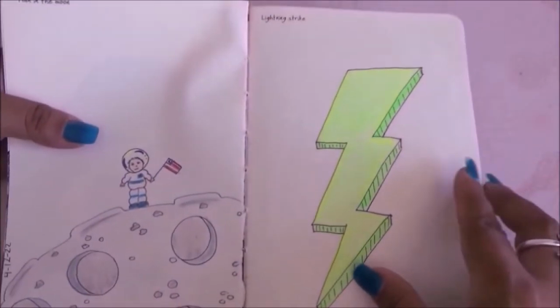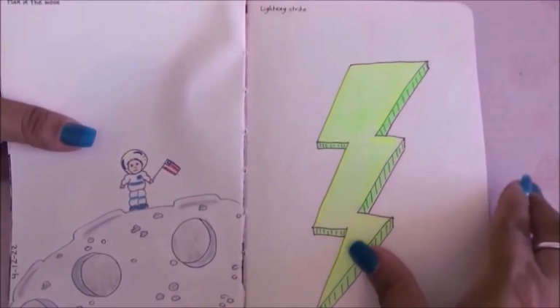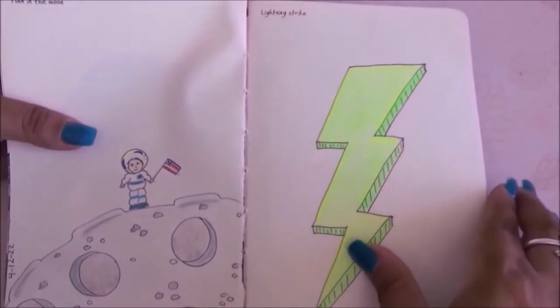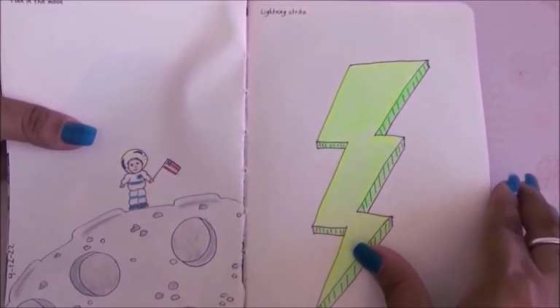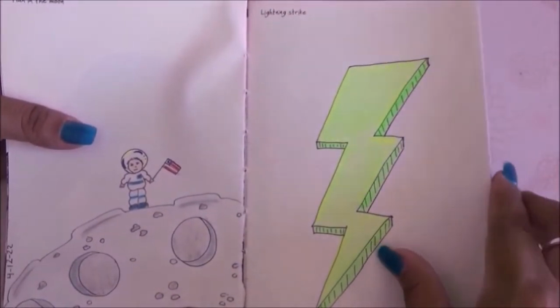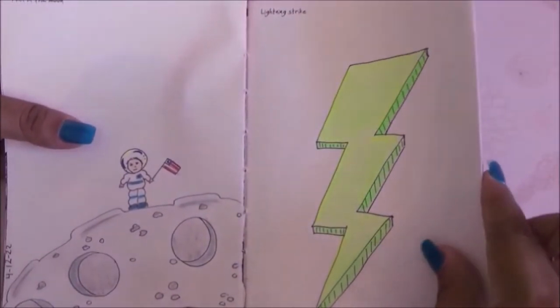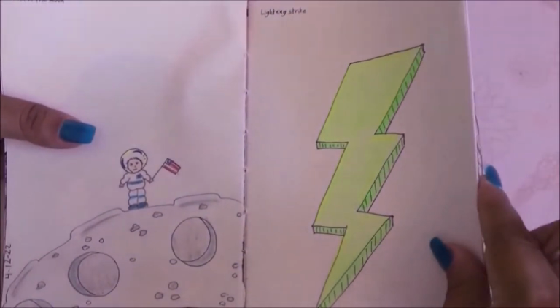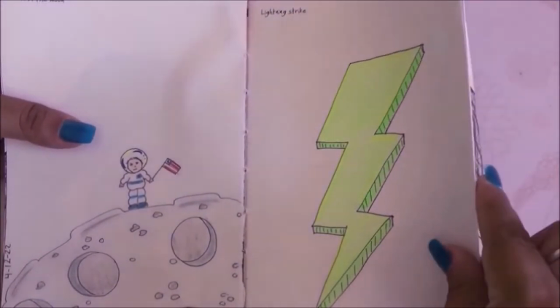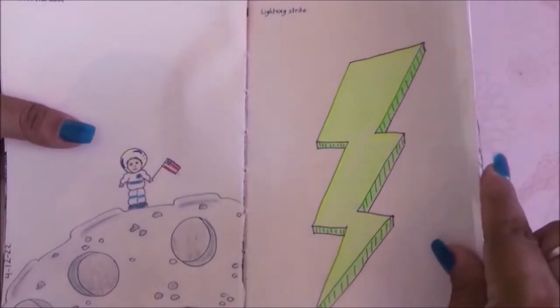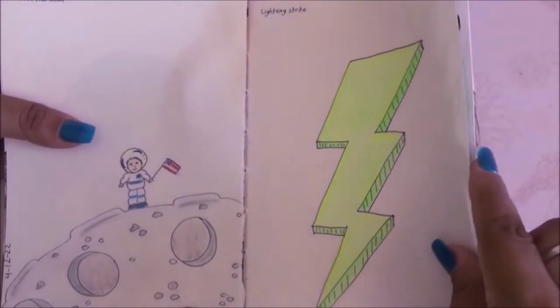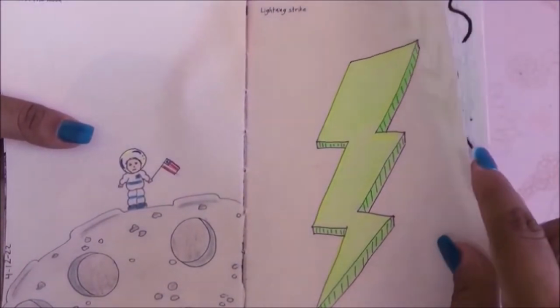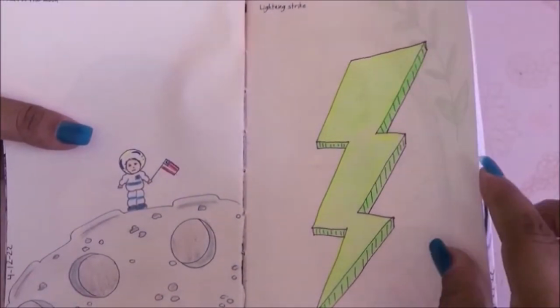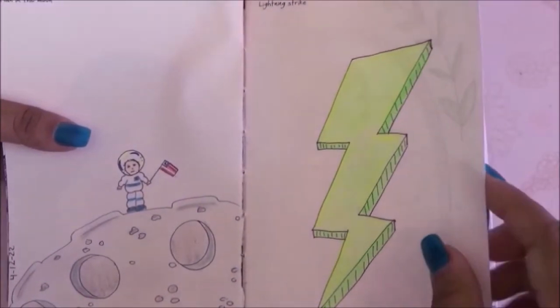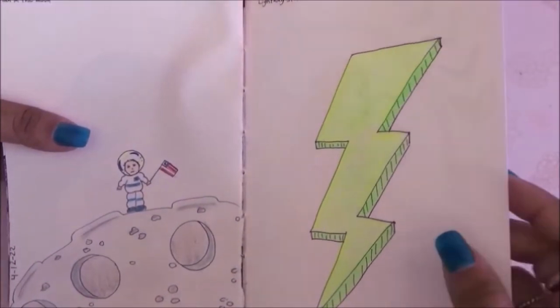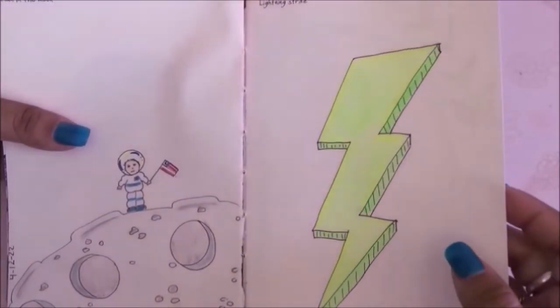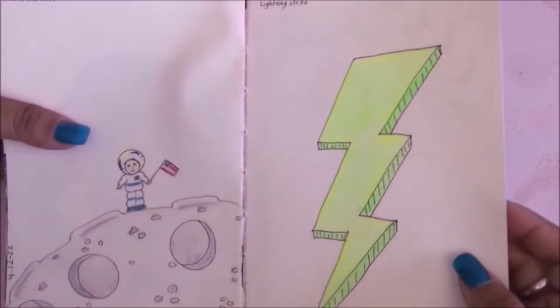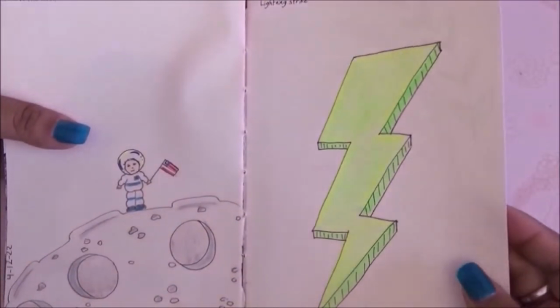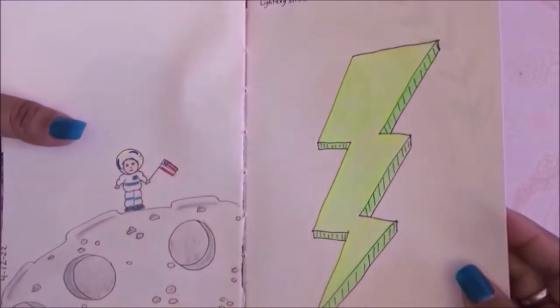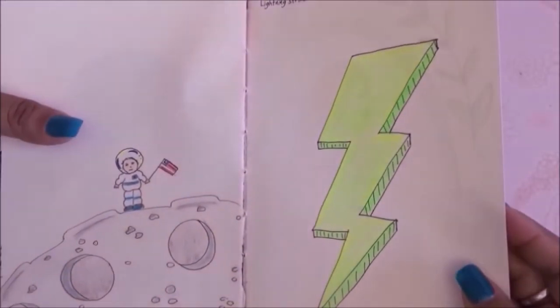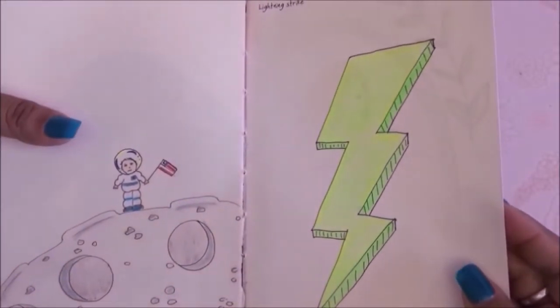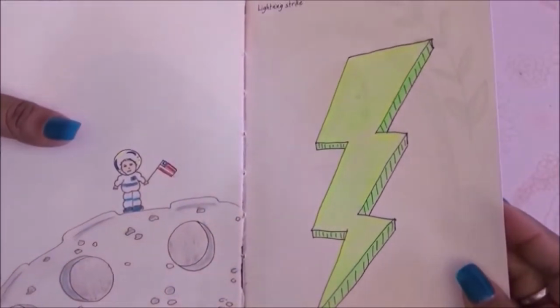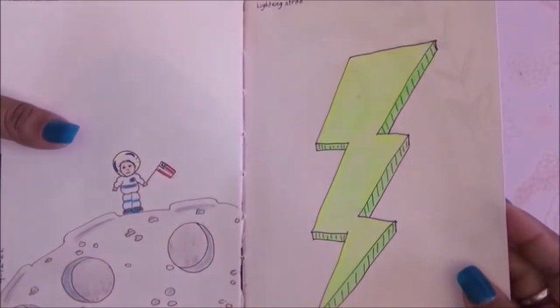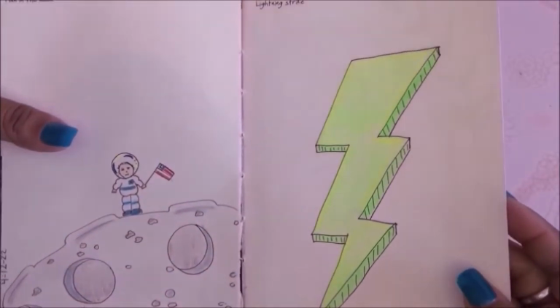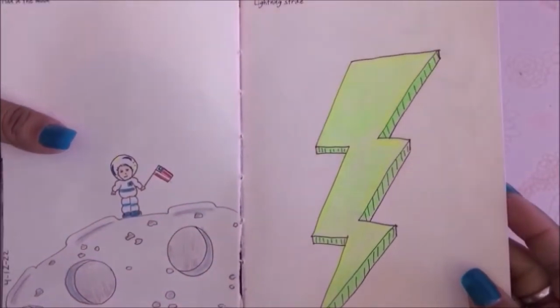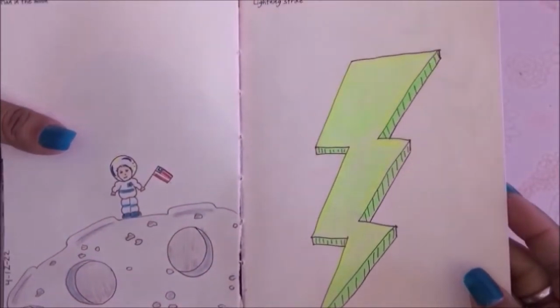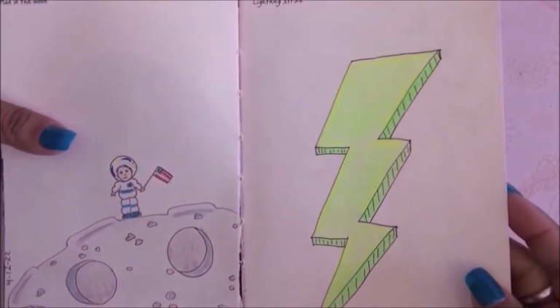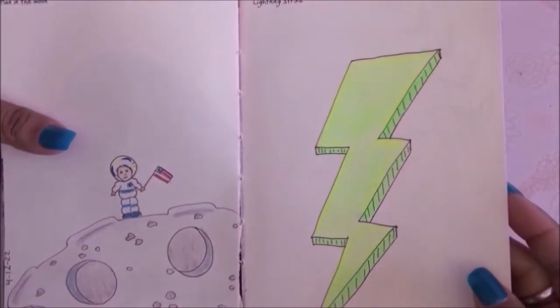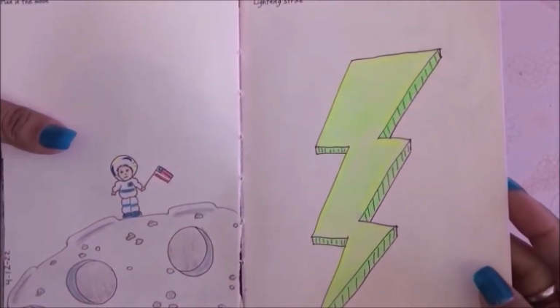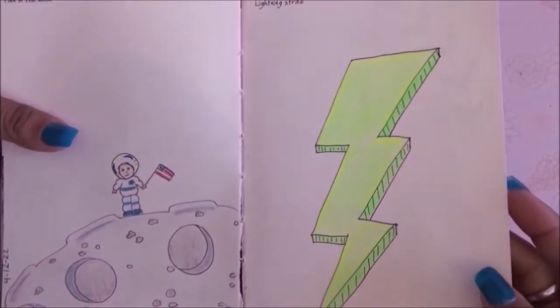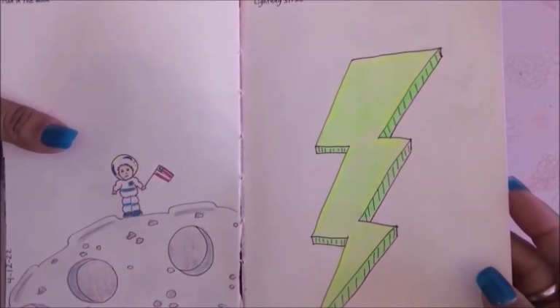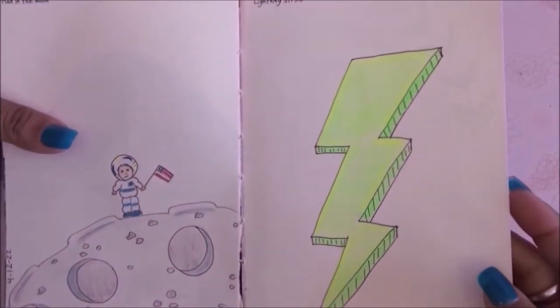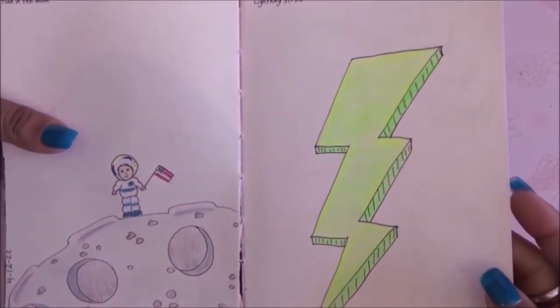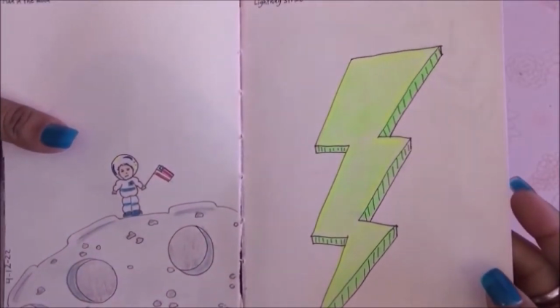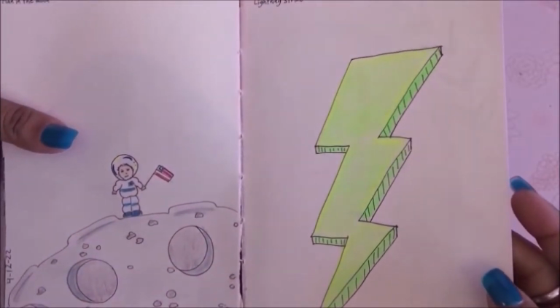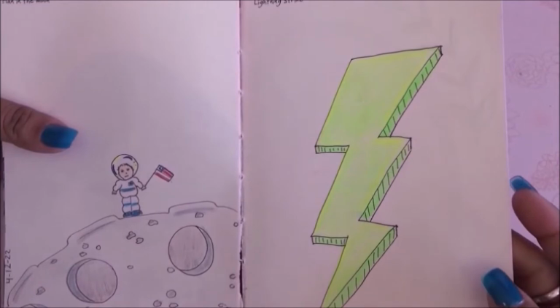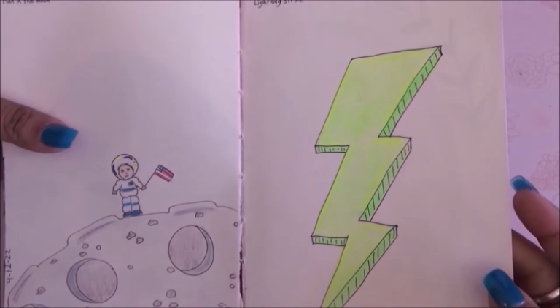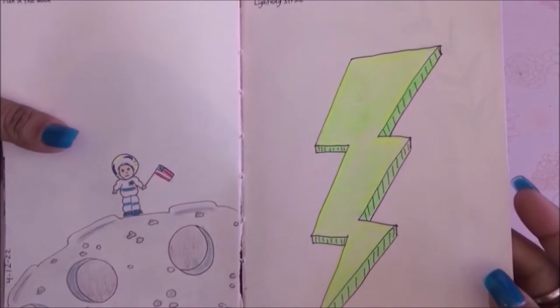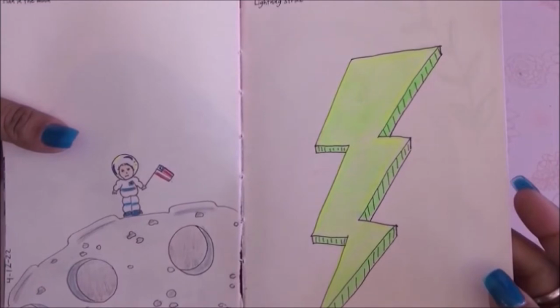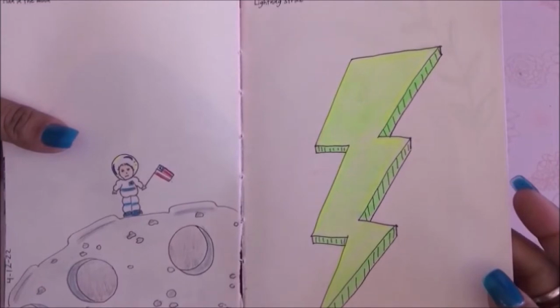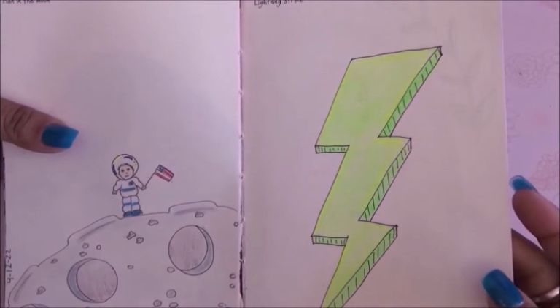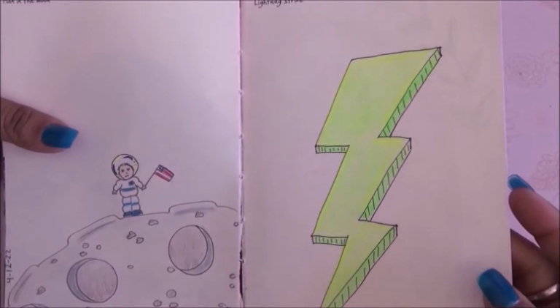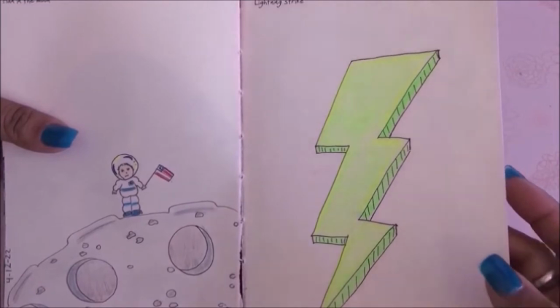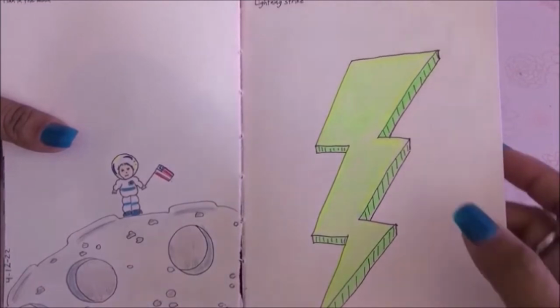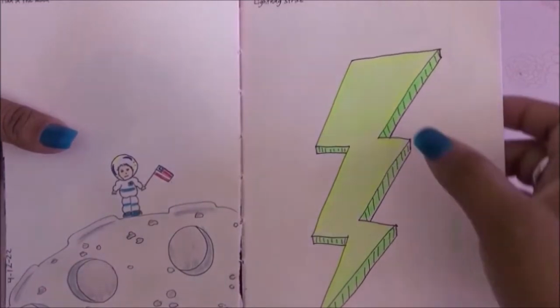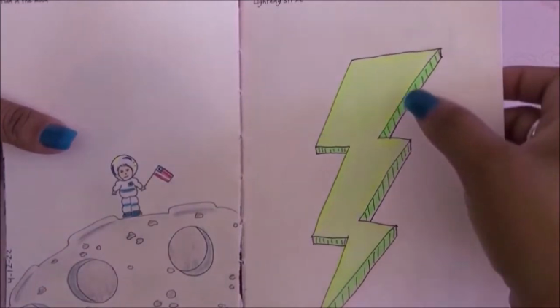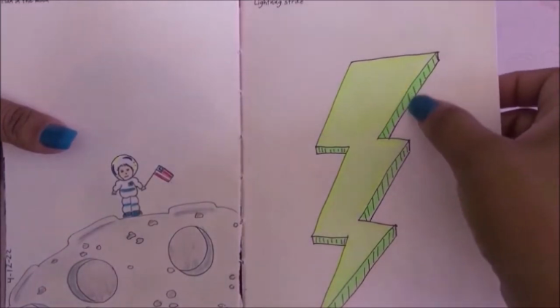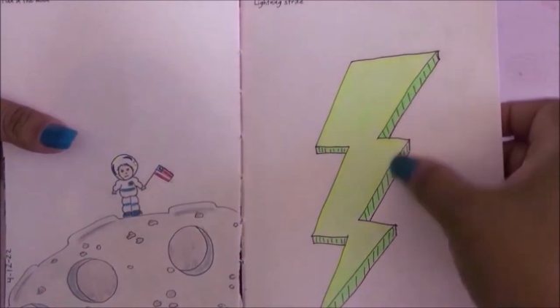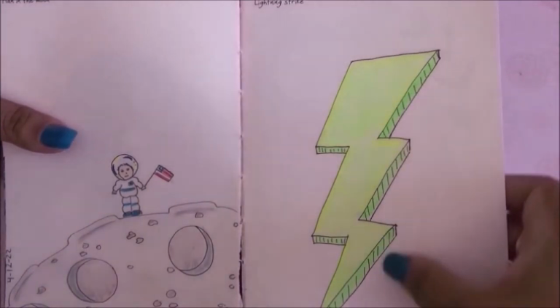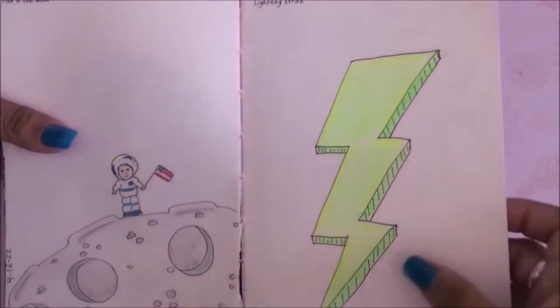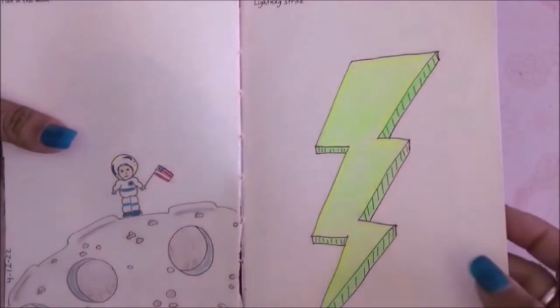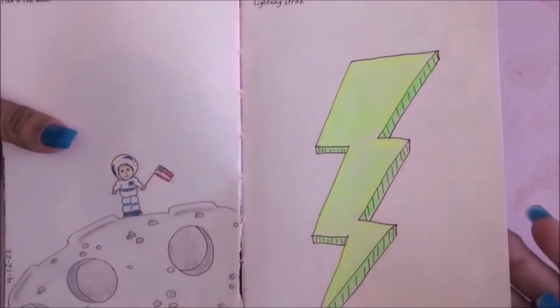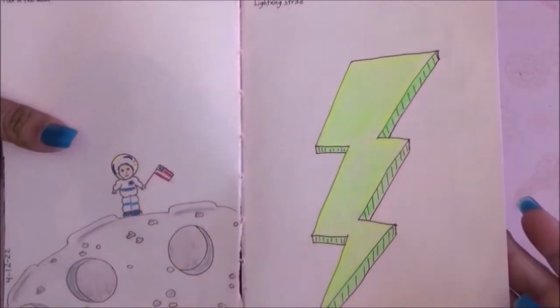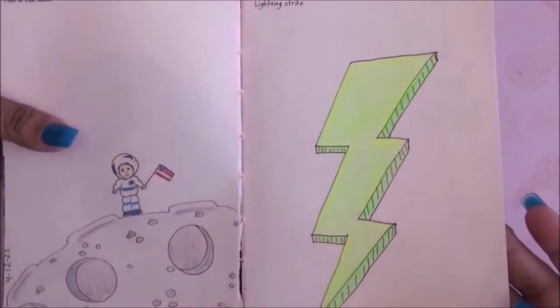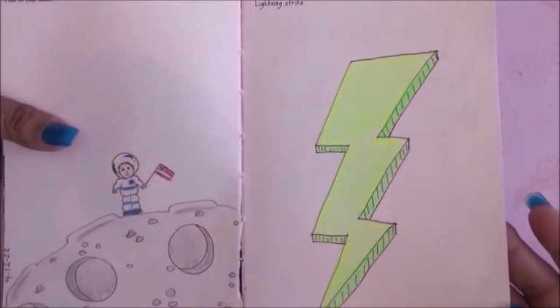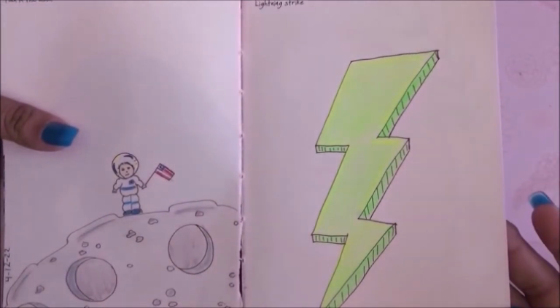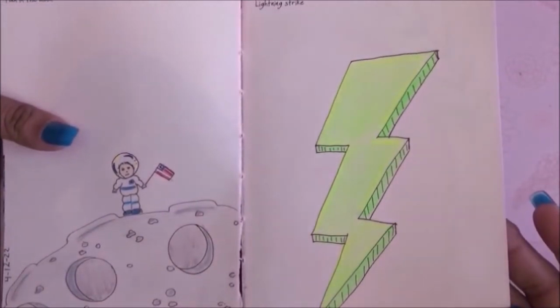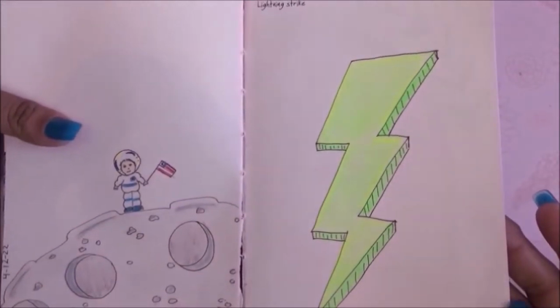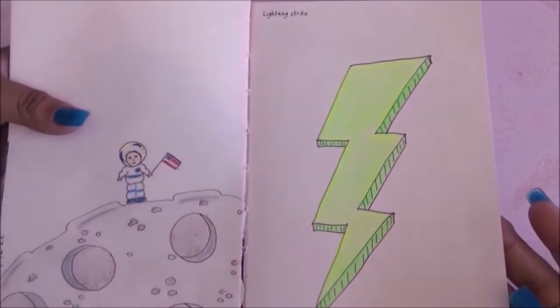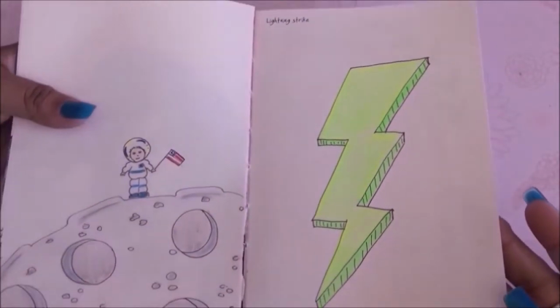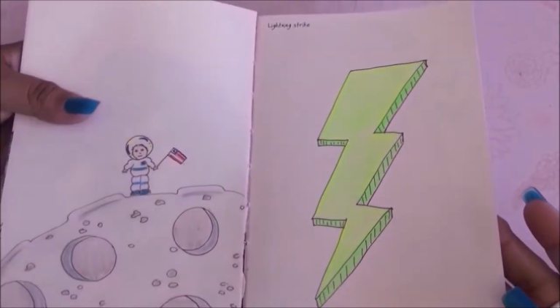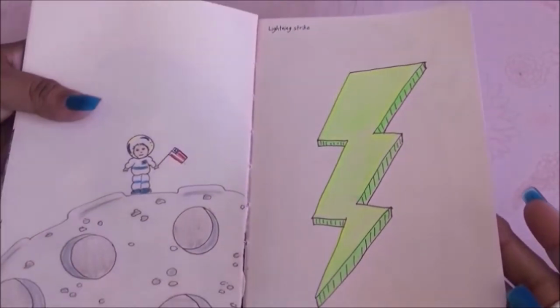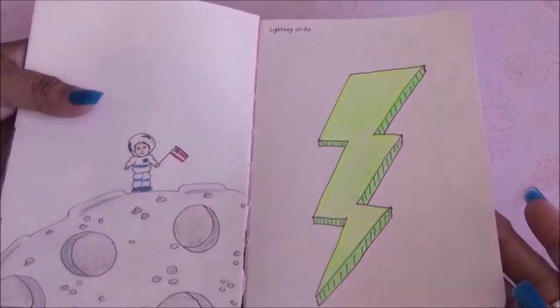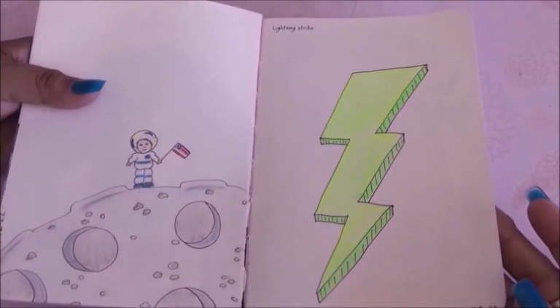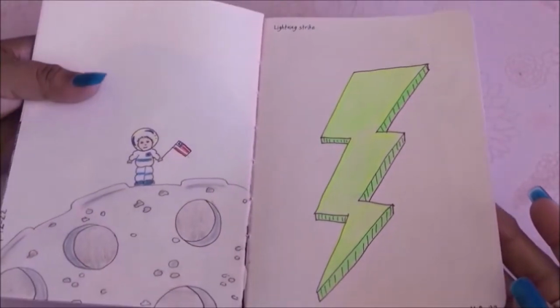For this other page it said lightning strike, so I drew lightning in 3D. I just chose a green color because I liked it.